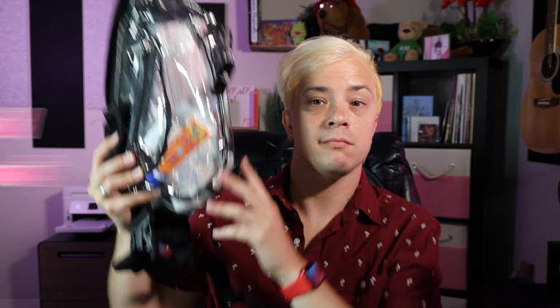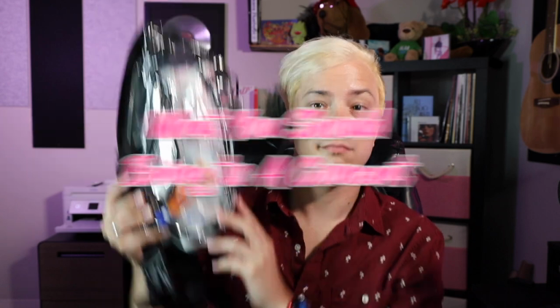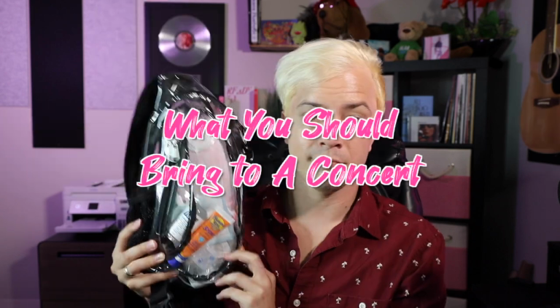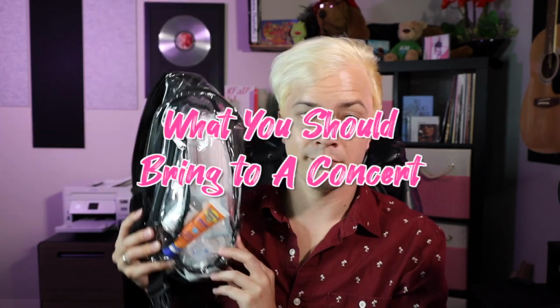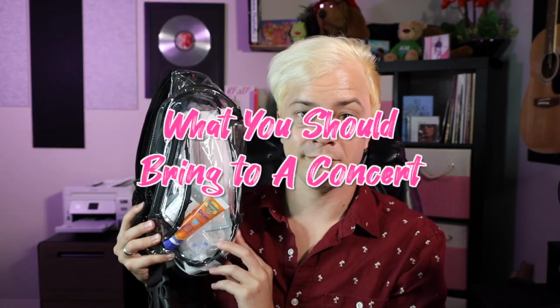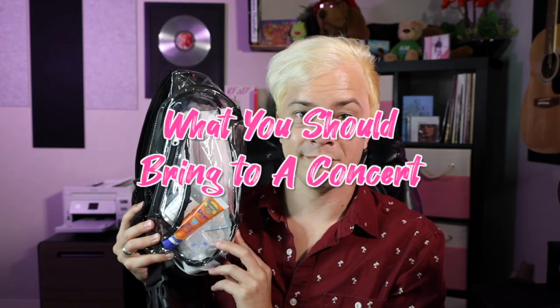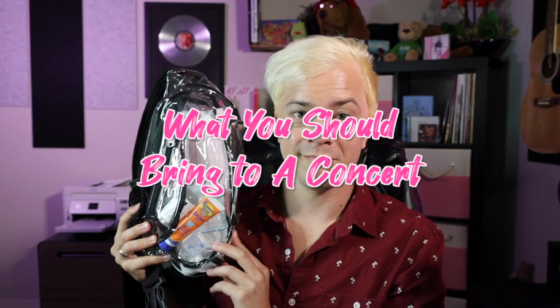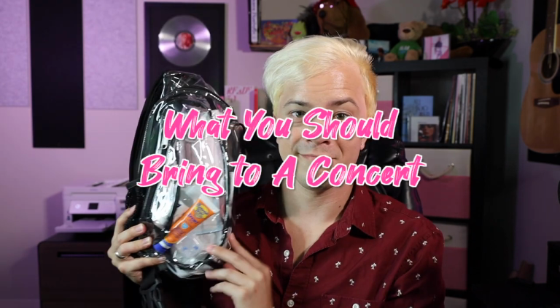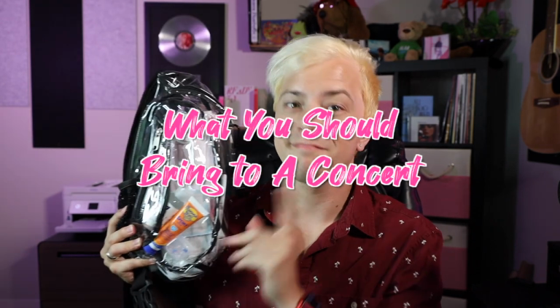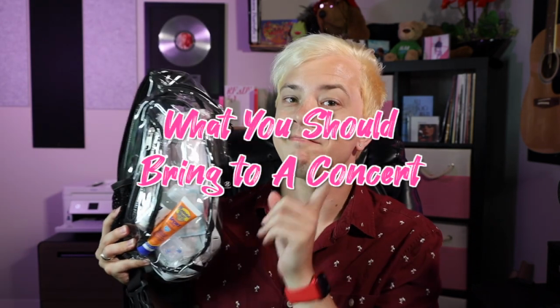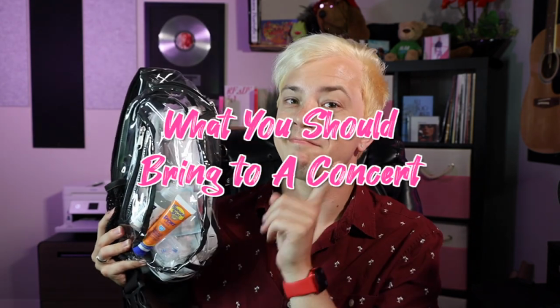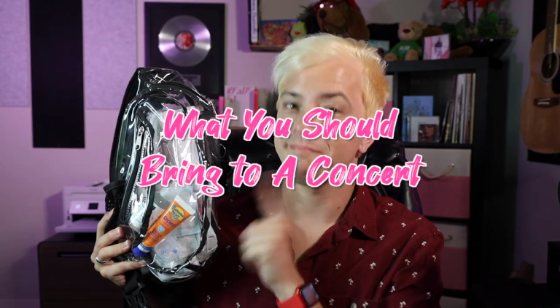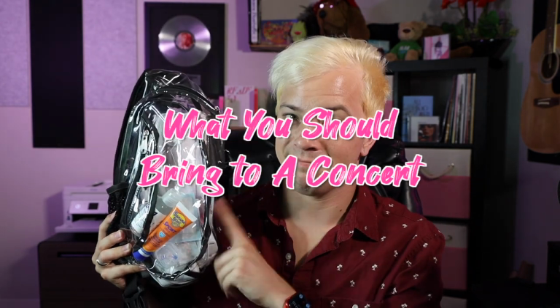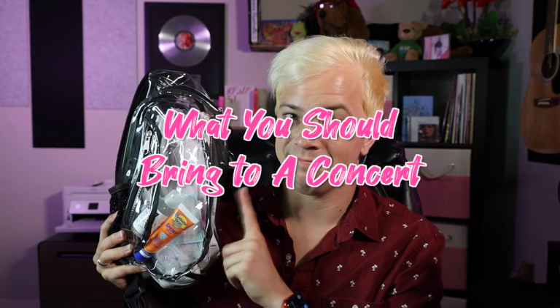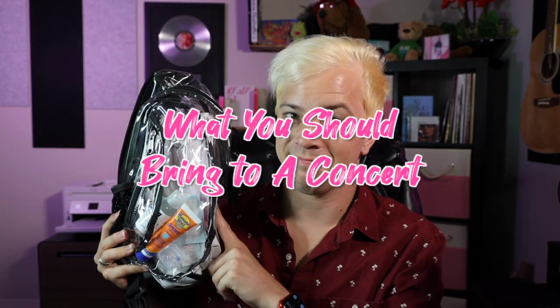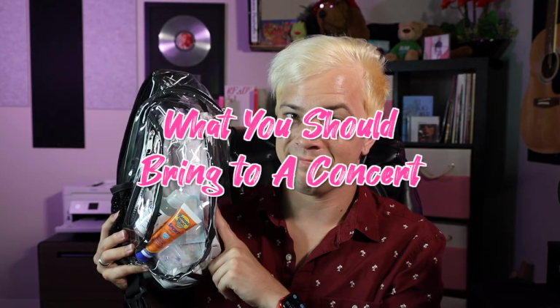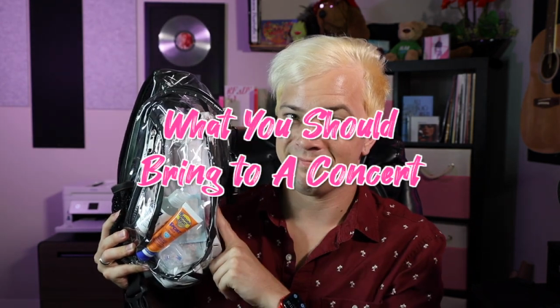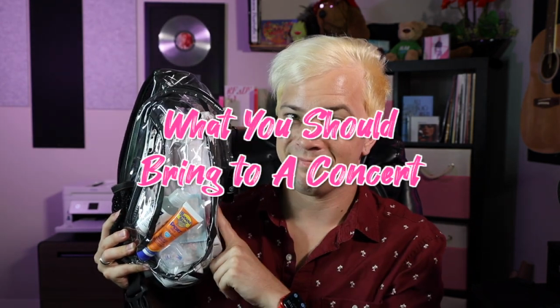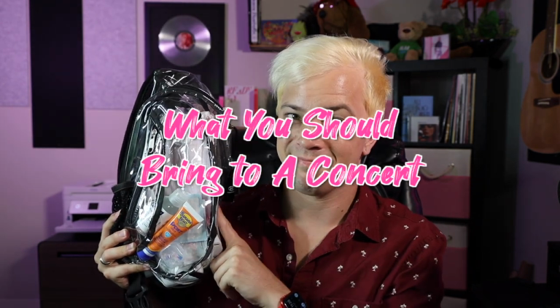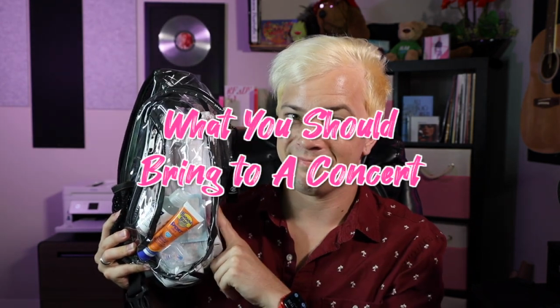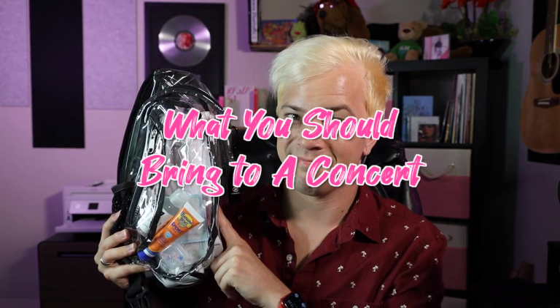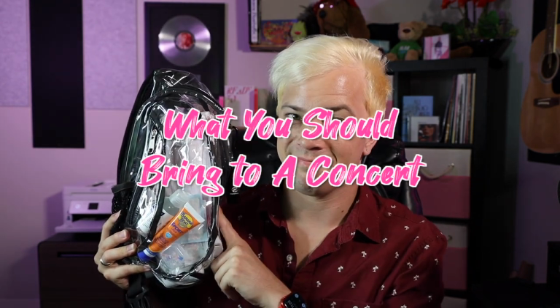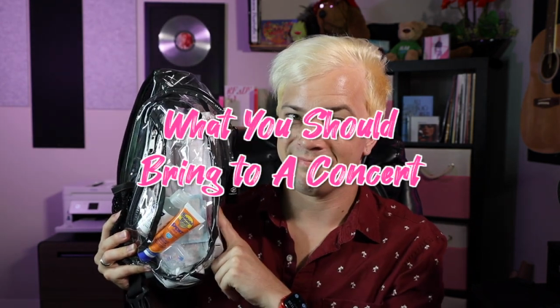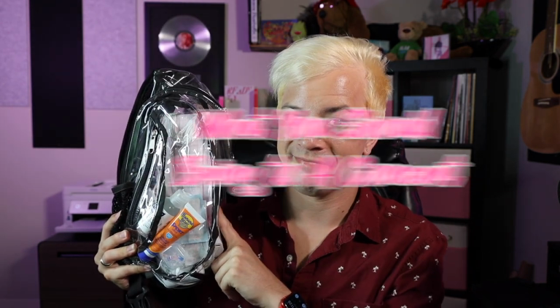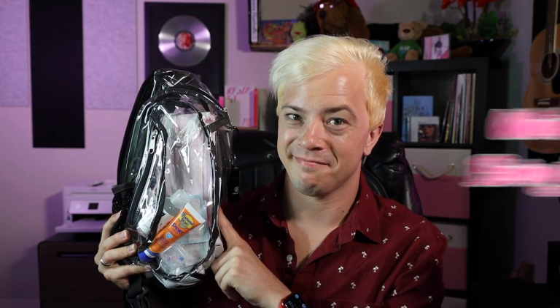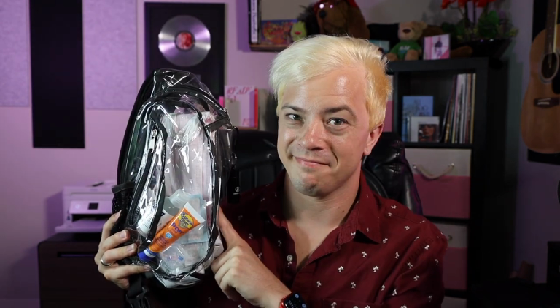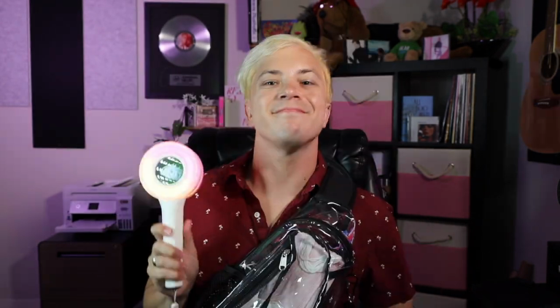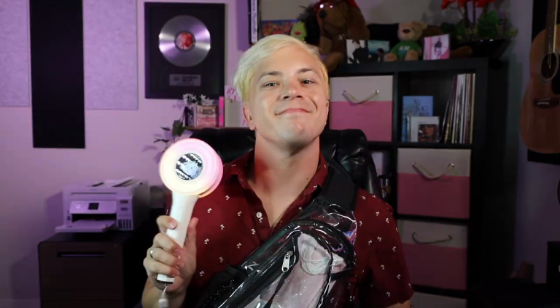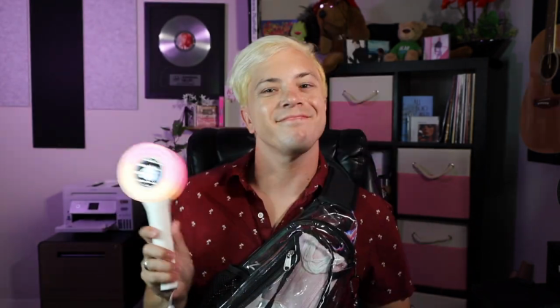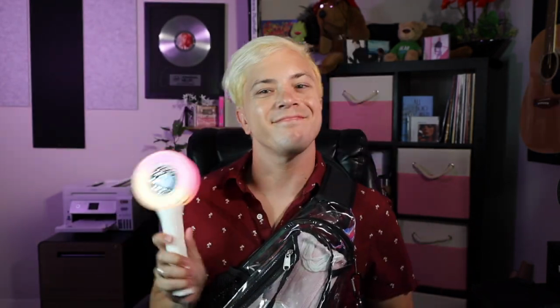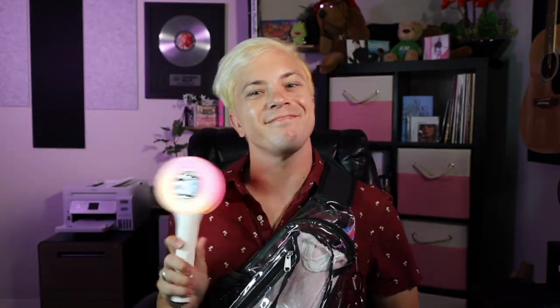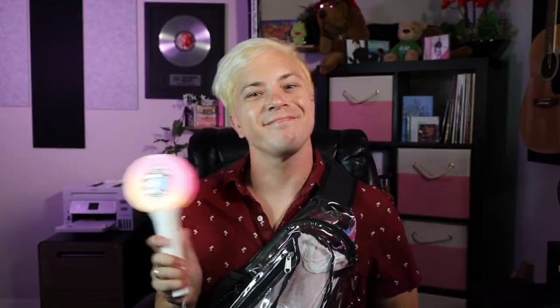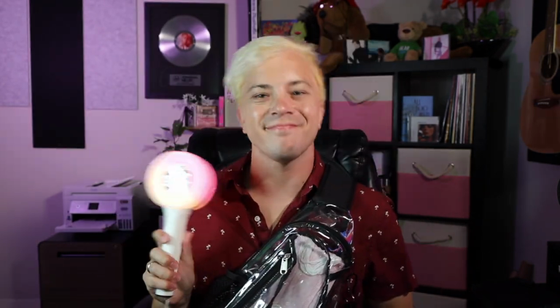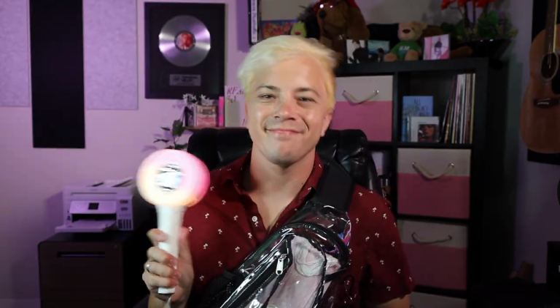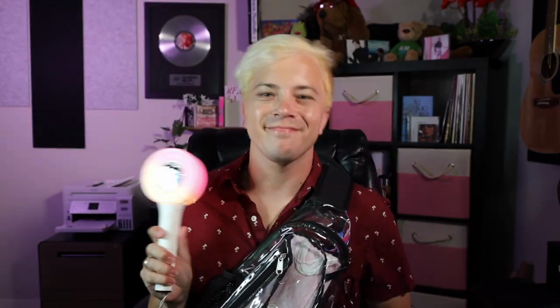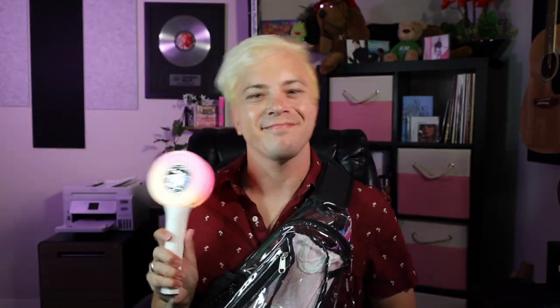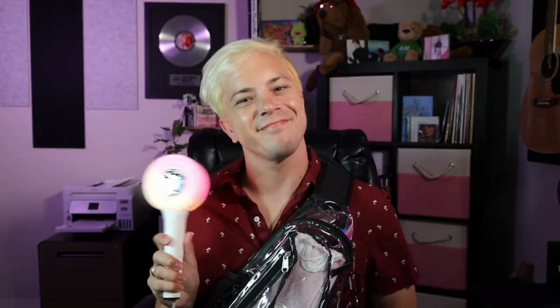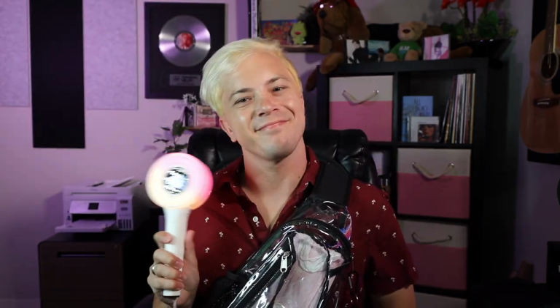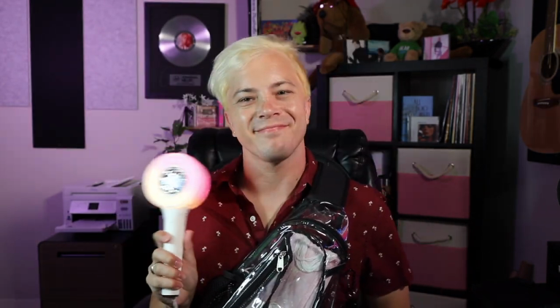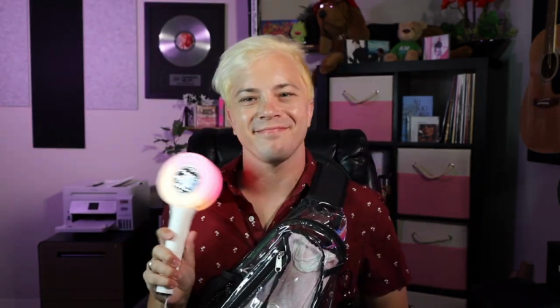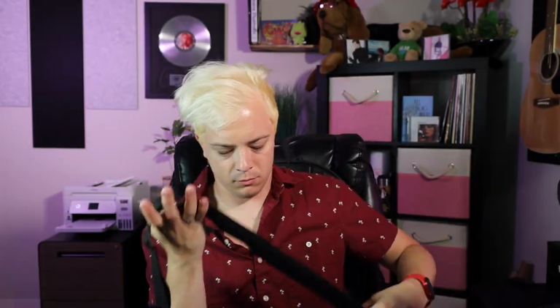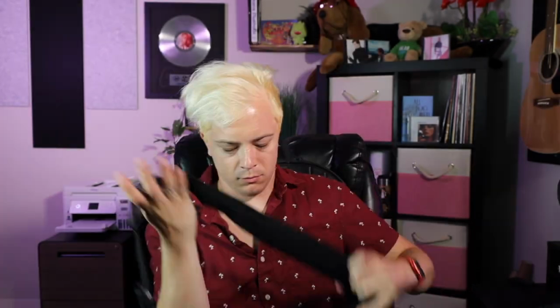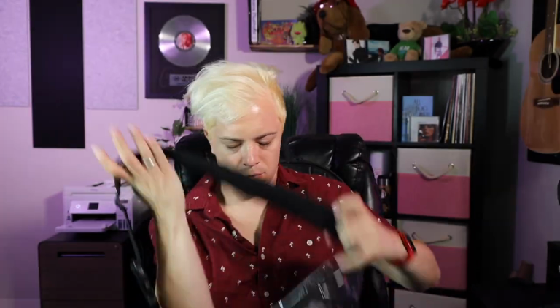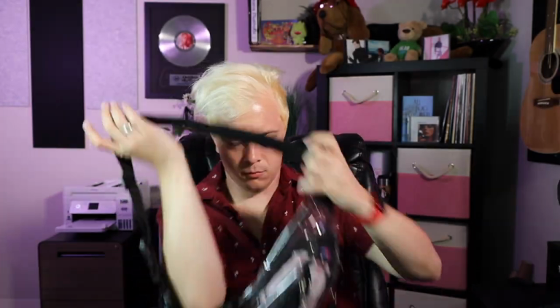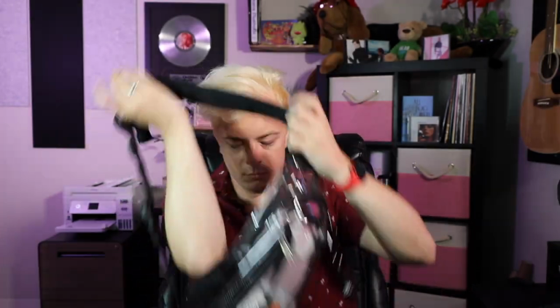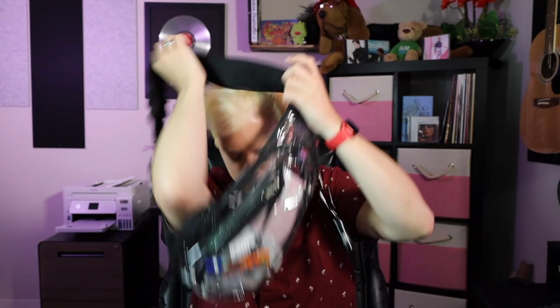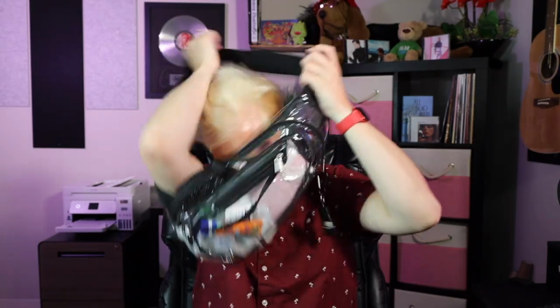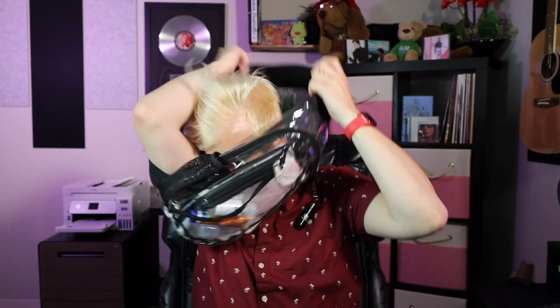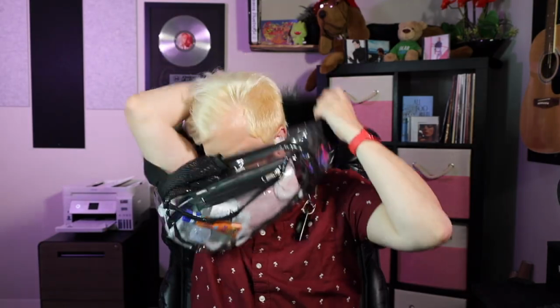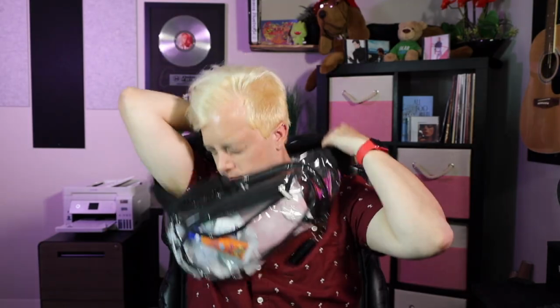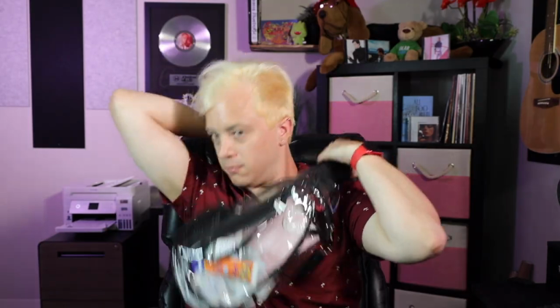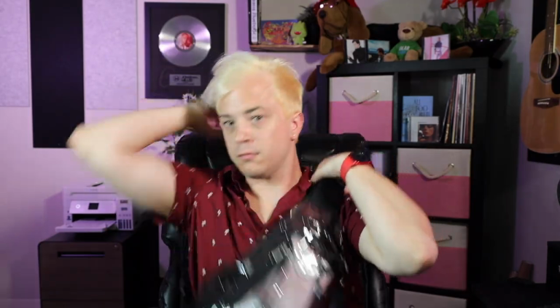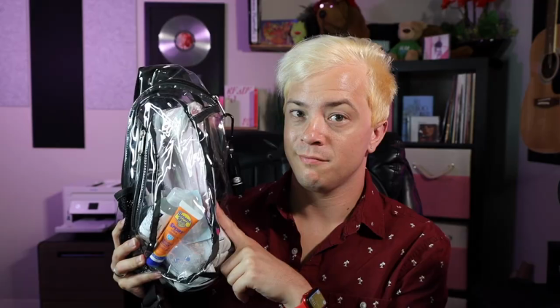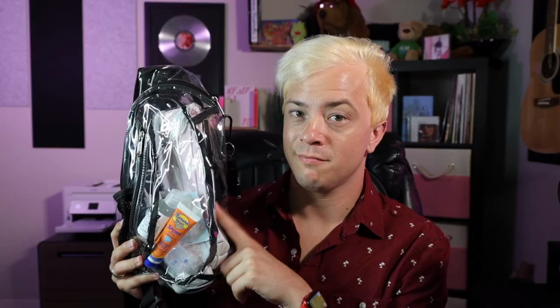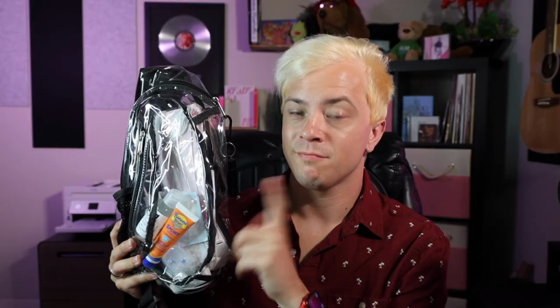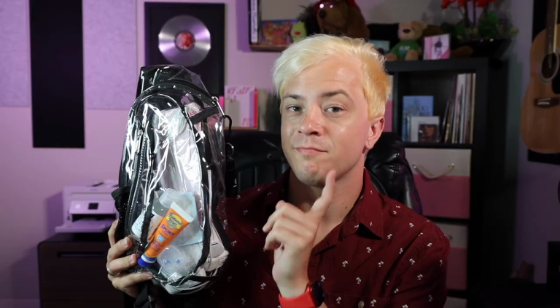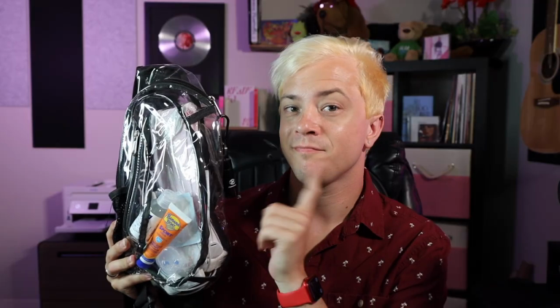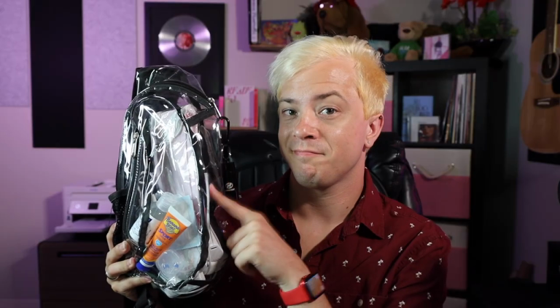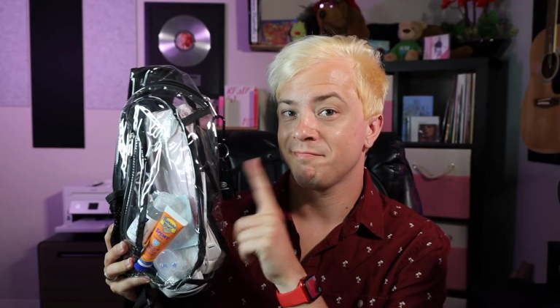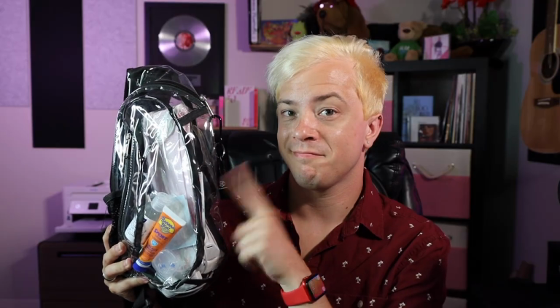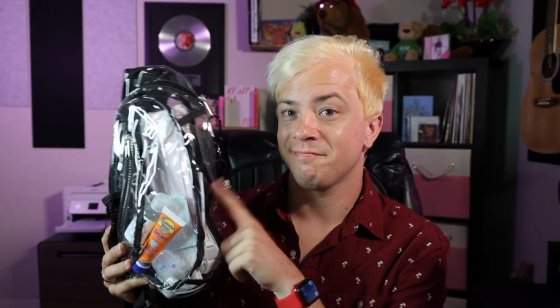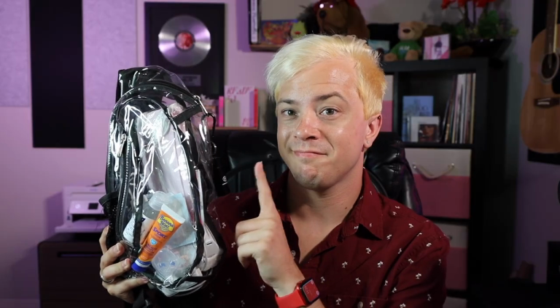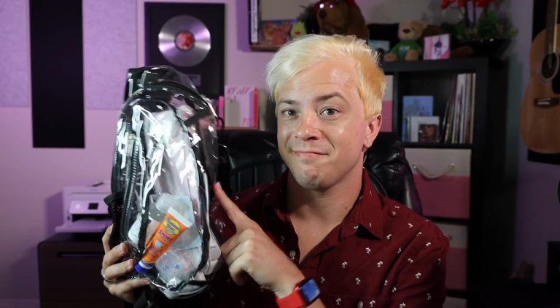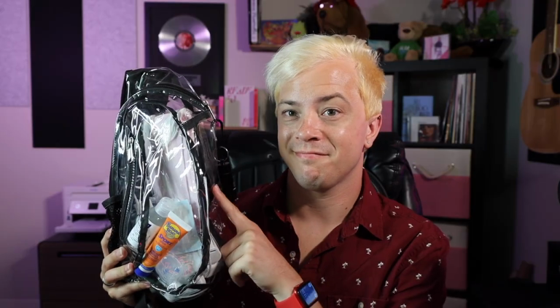What's in my bag? What you should bring to a concert edition. I'm going to many live venues this summer, so hopefully this will help anyone who might be going to some concerts too.